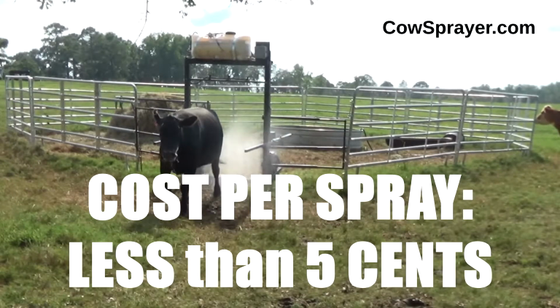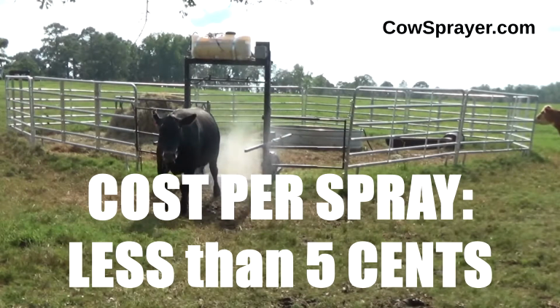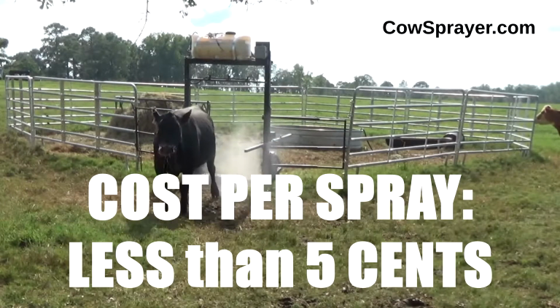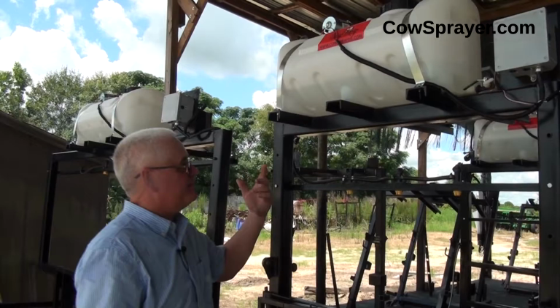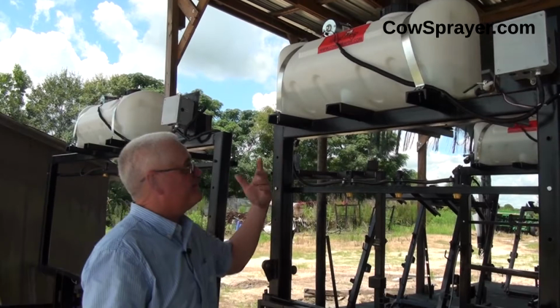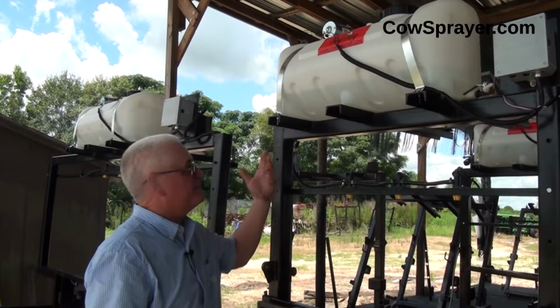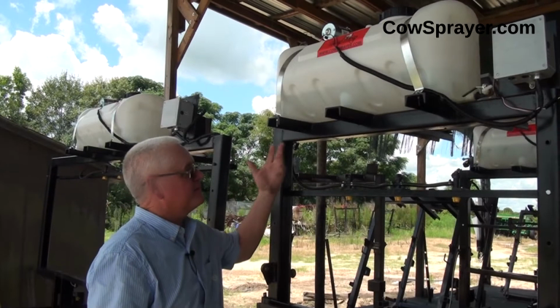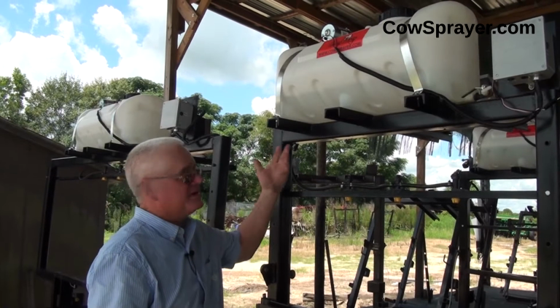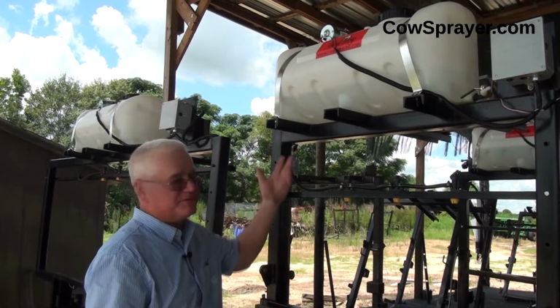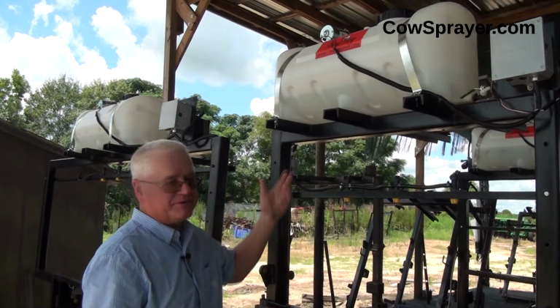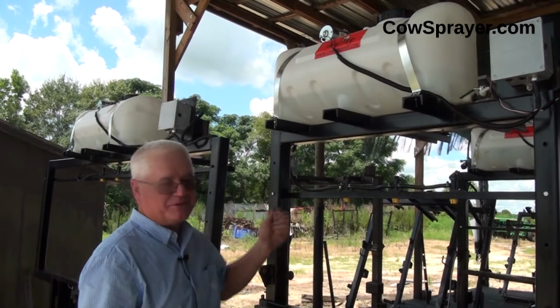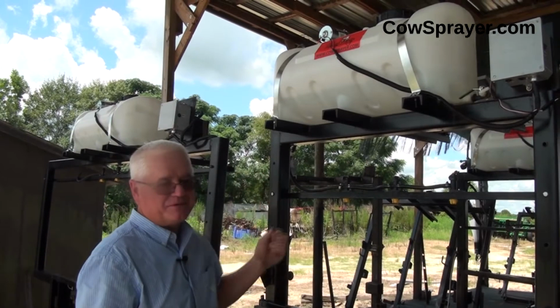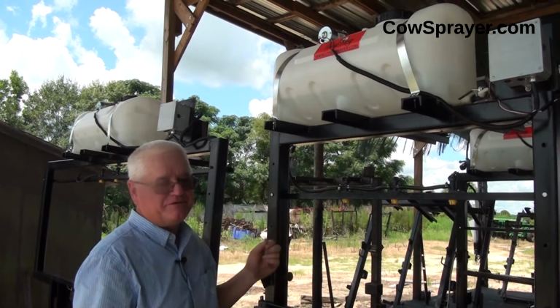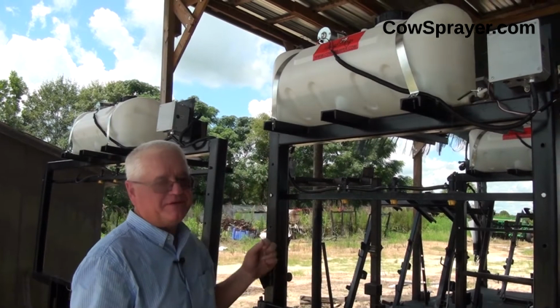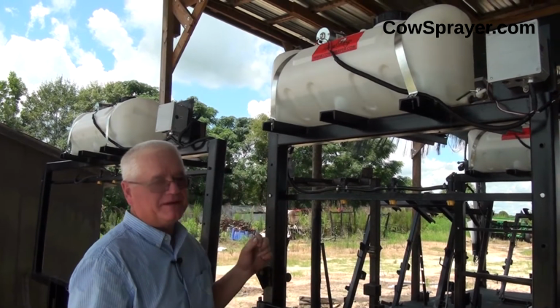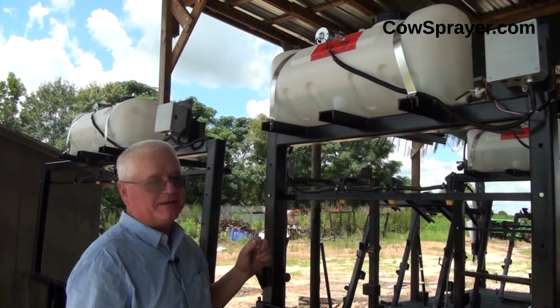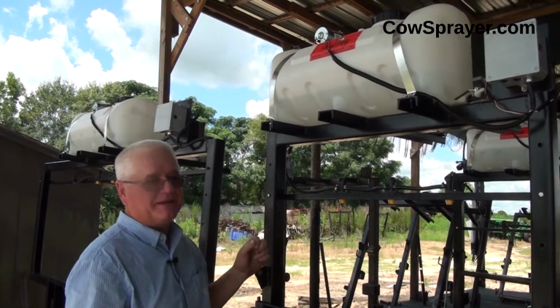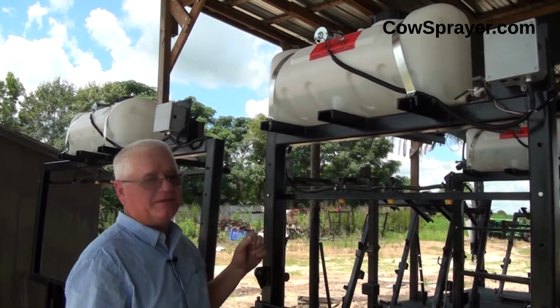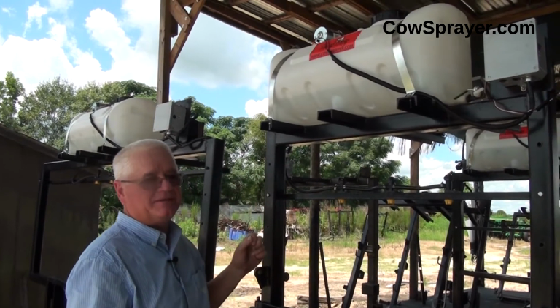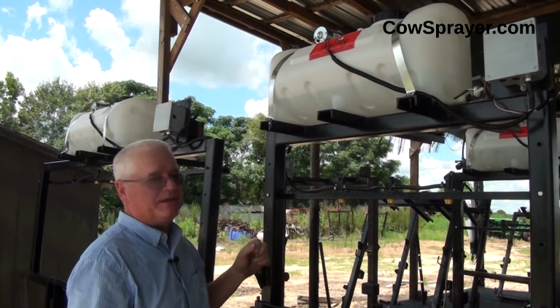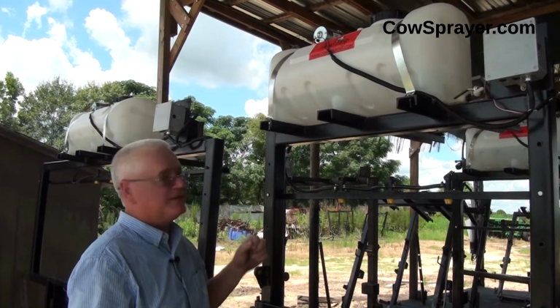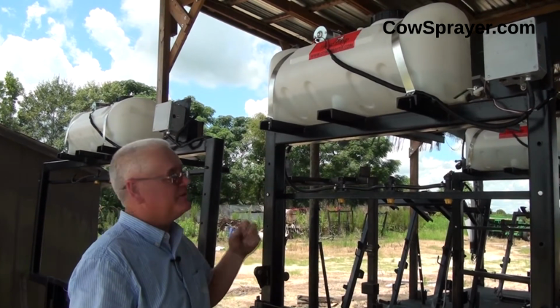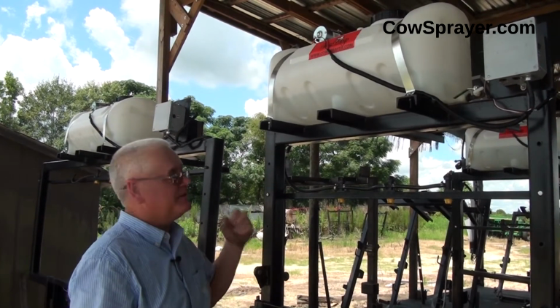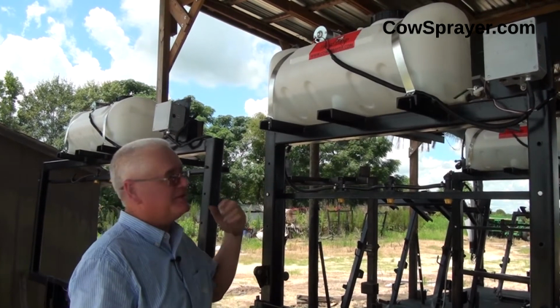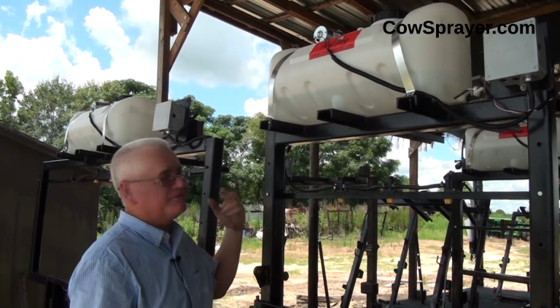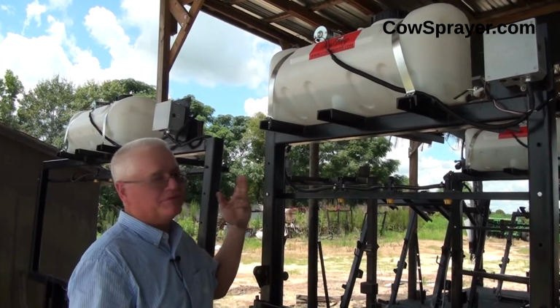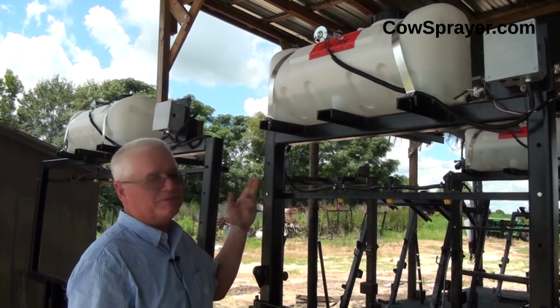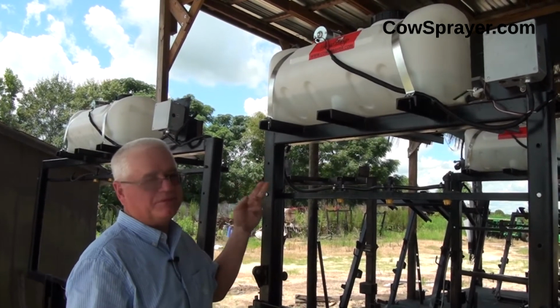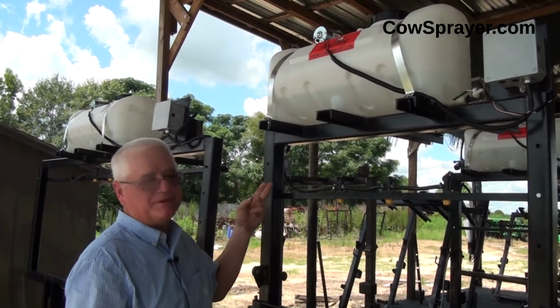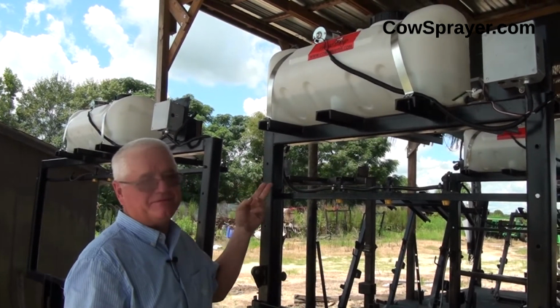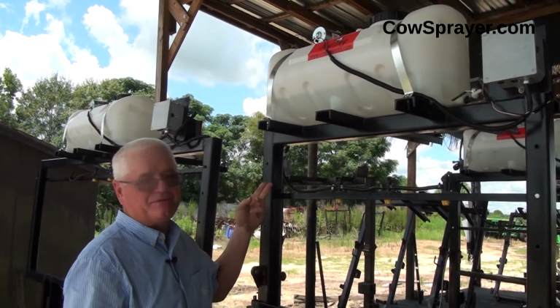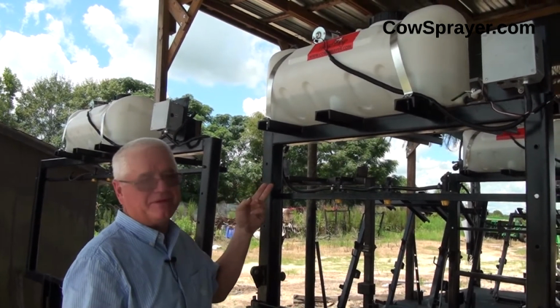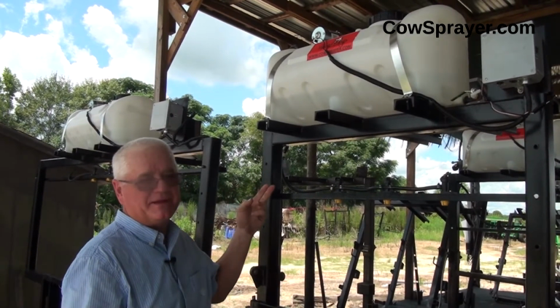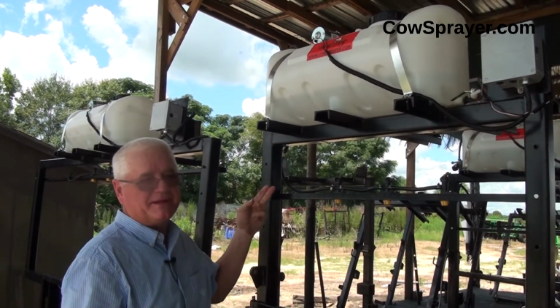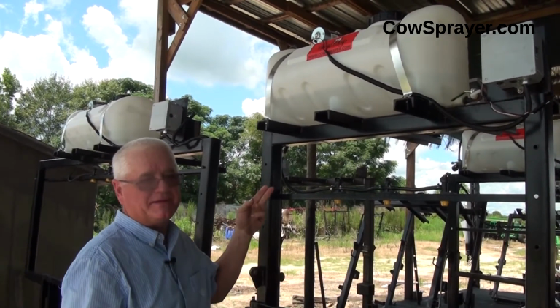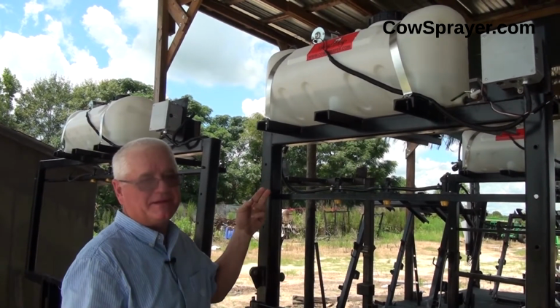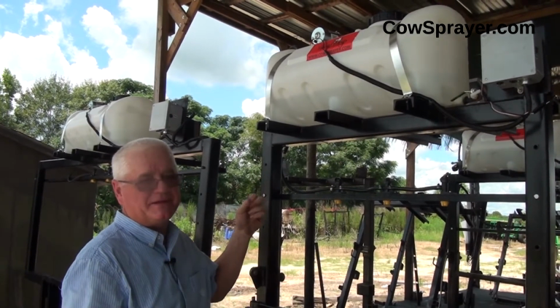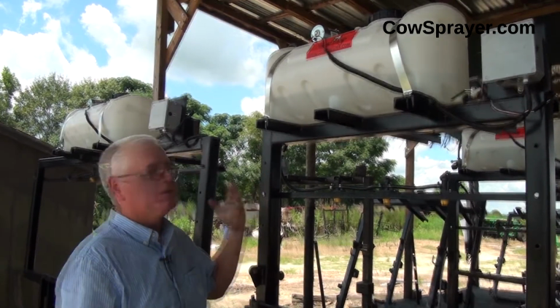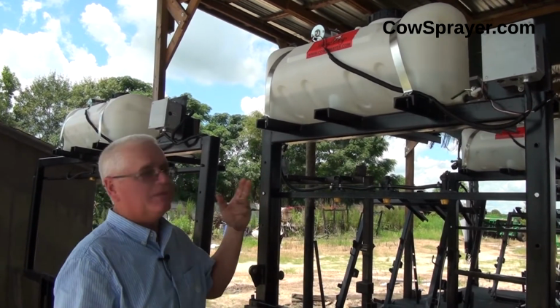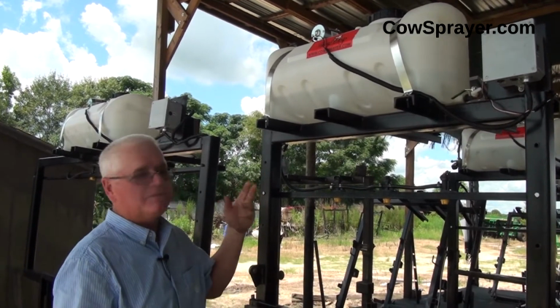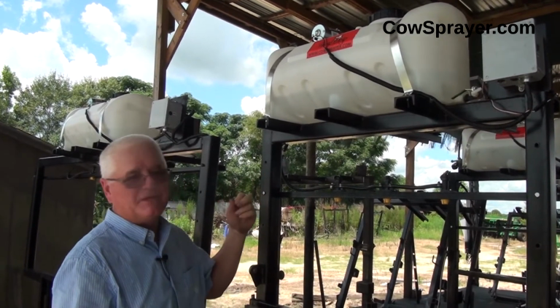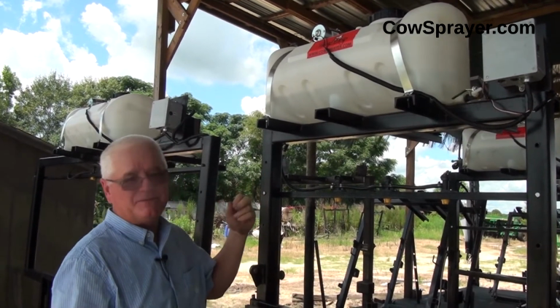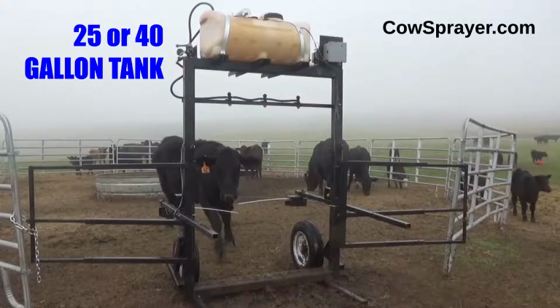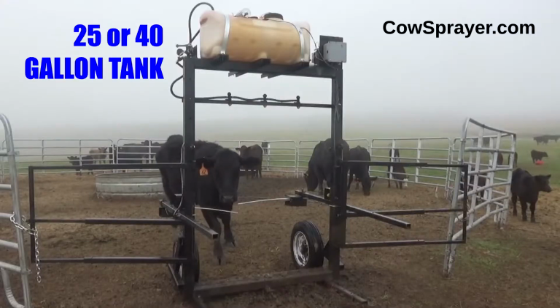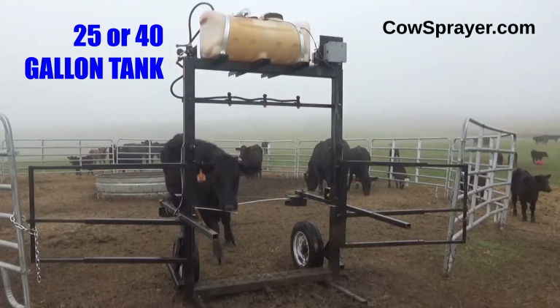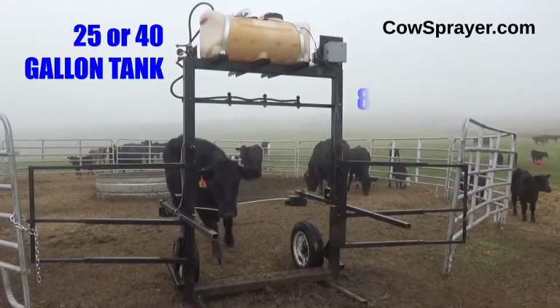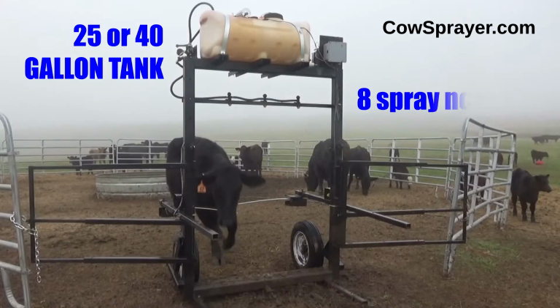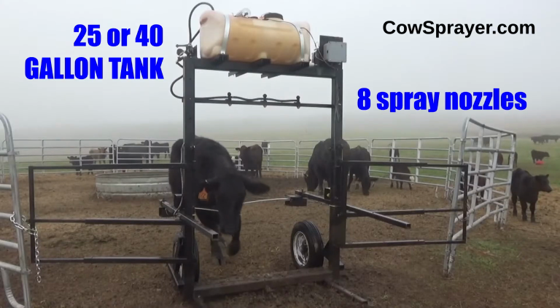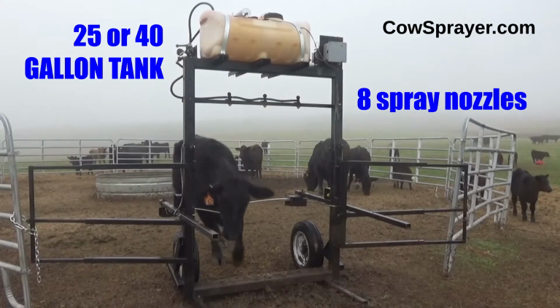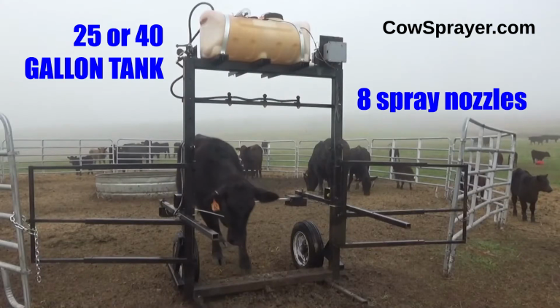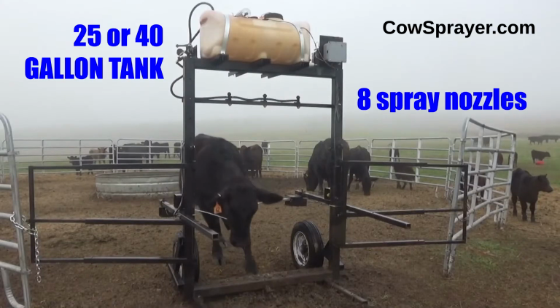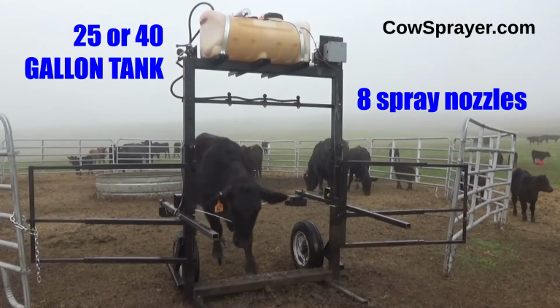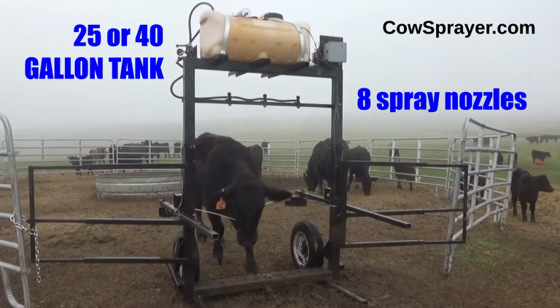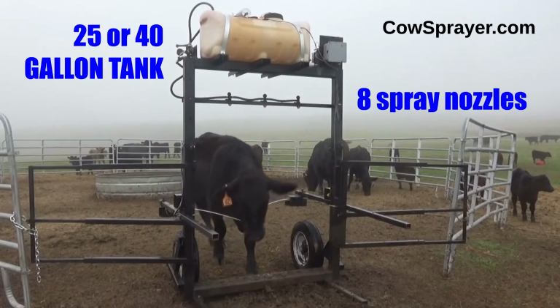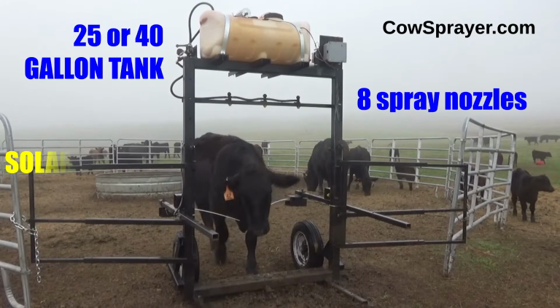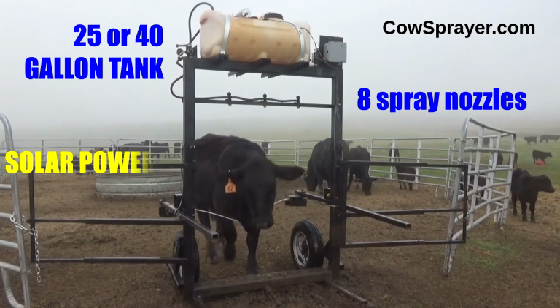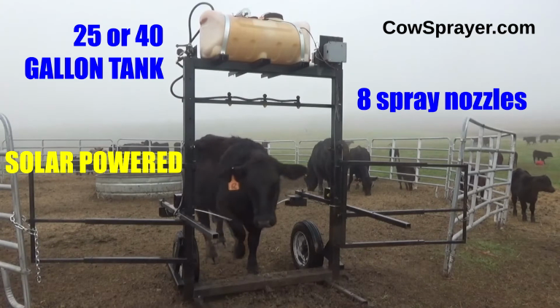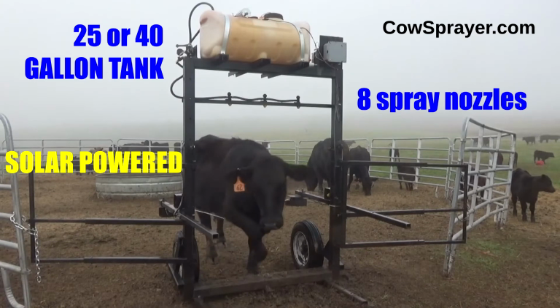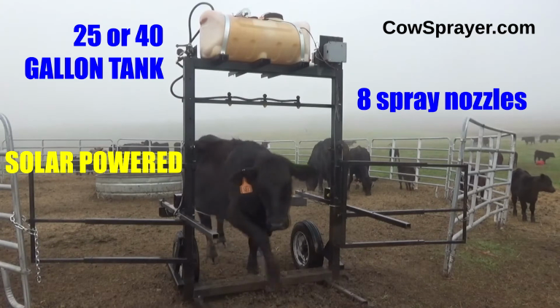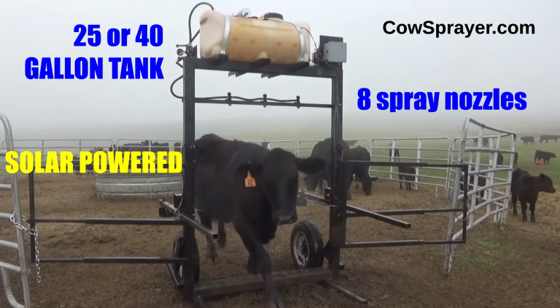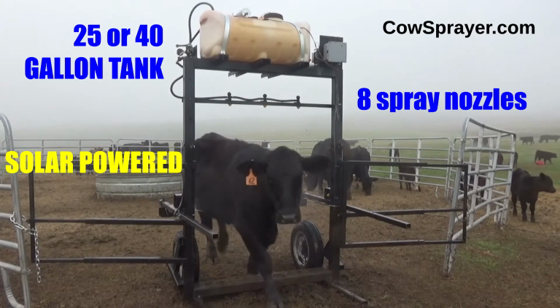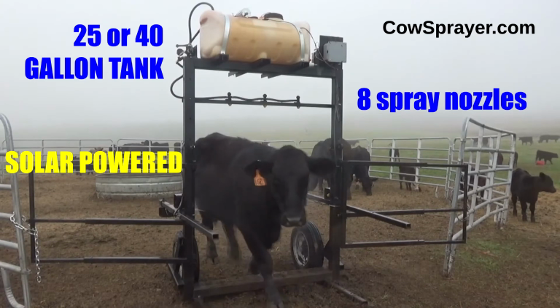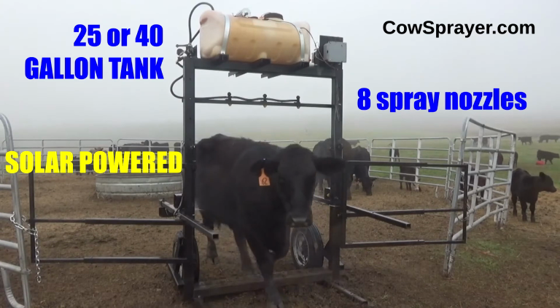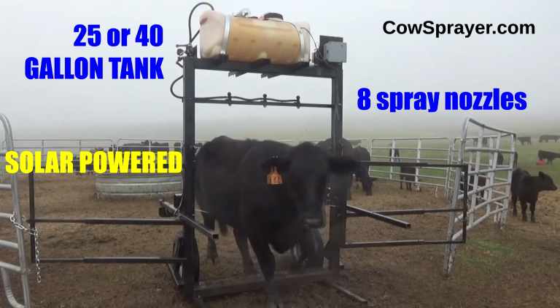On the standard model it comes with a 25 gallon tank. You can get it with a 40 gallon tank. They all come with a 1.8 gallon per minute pump on it.